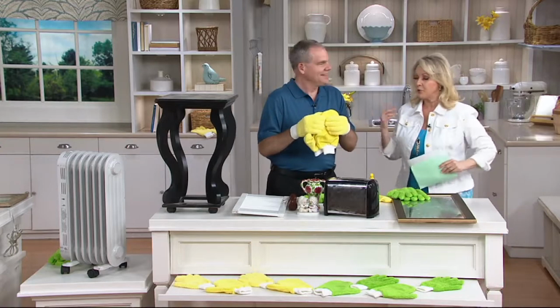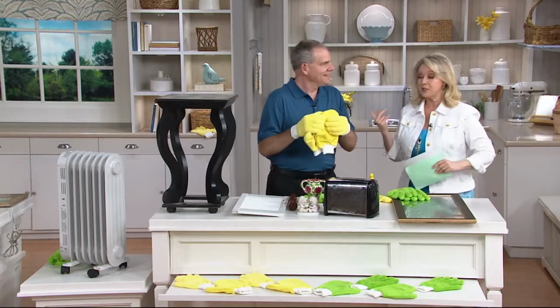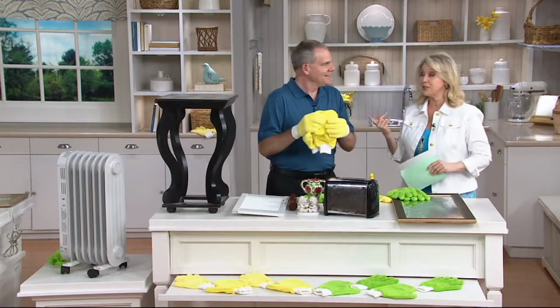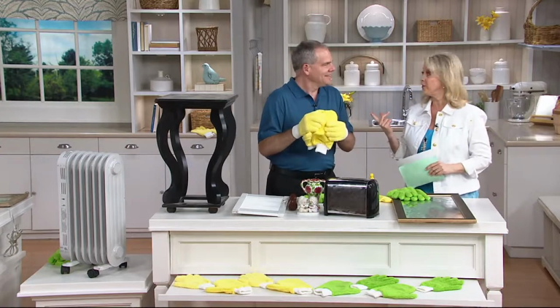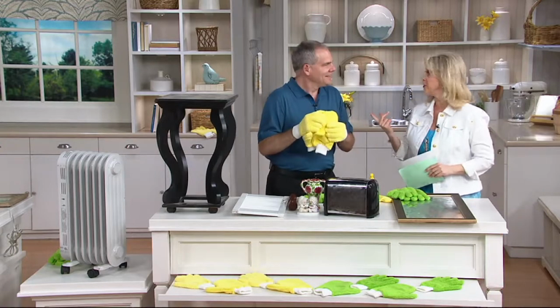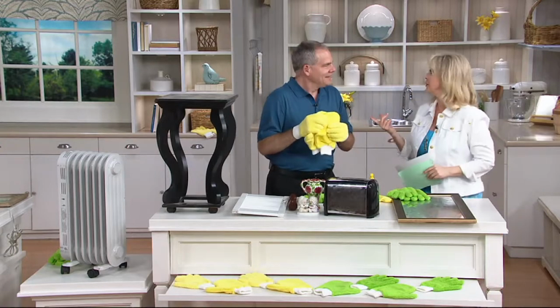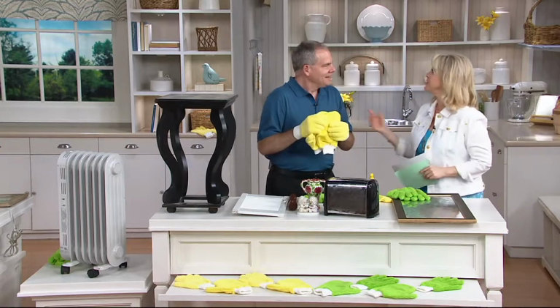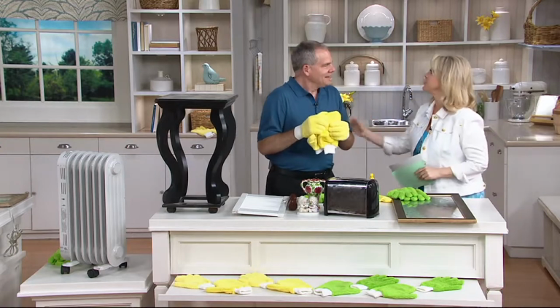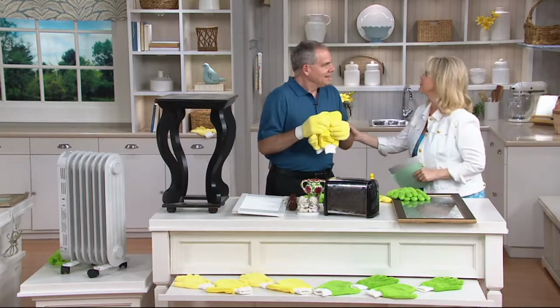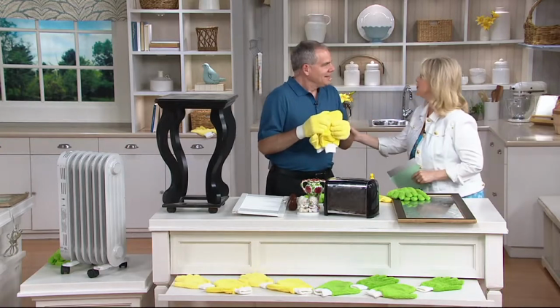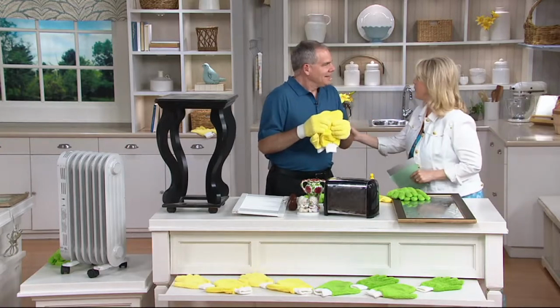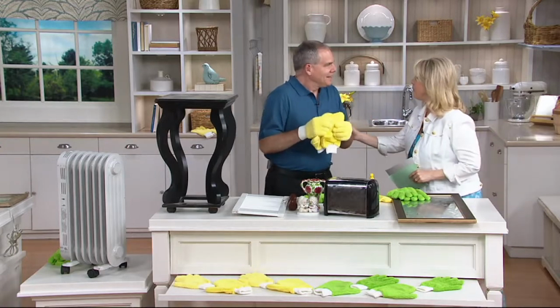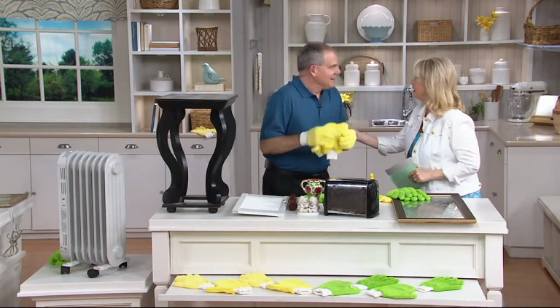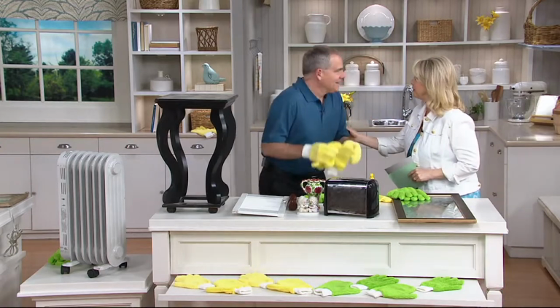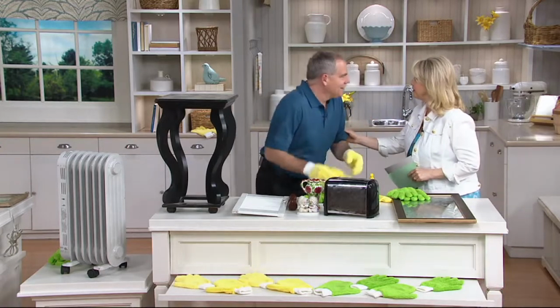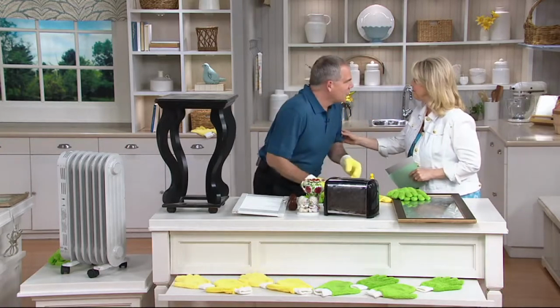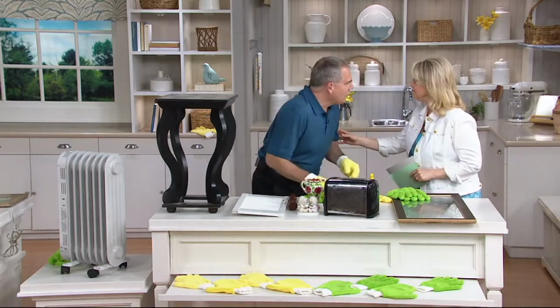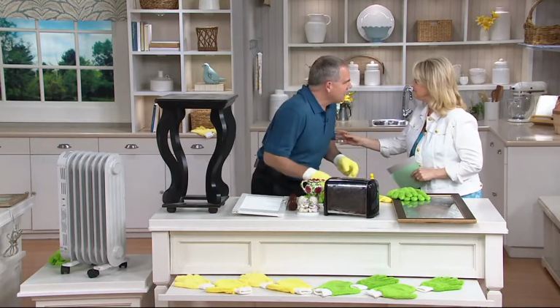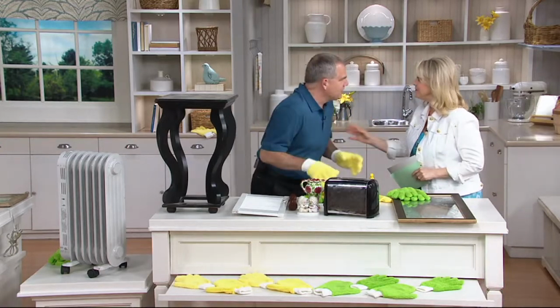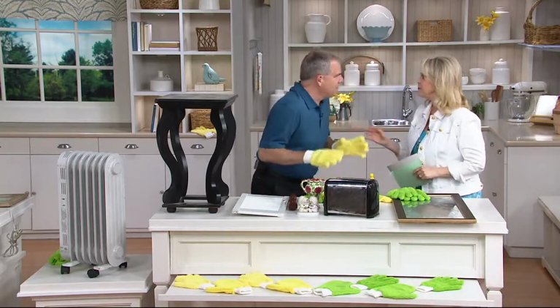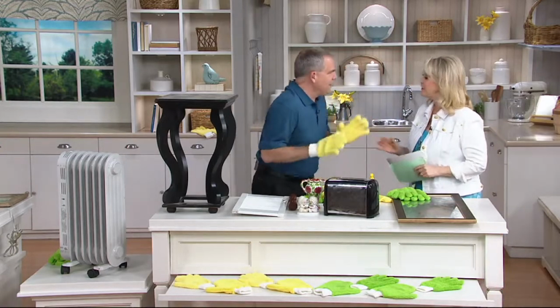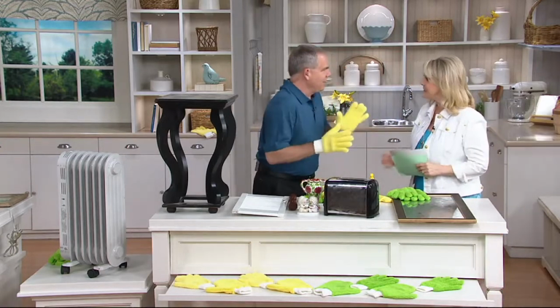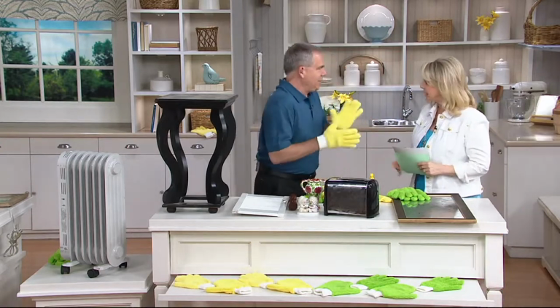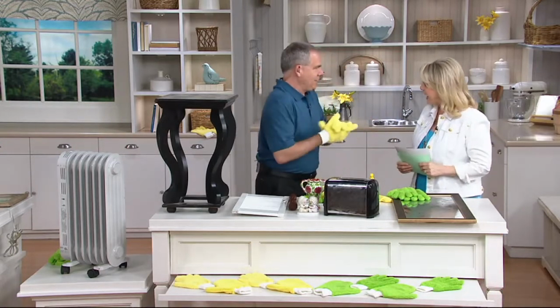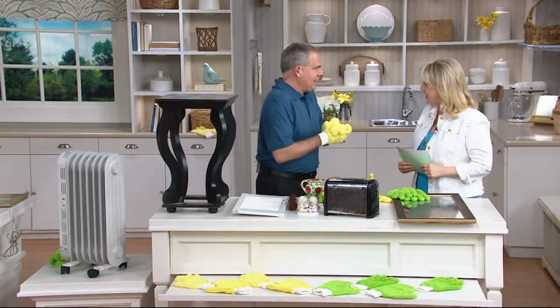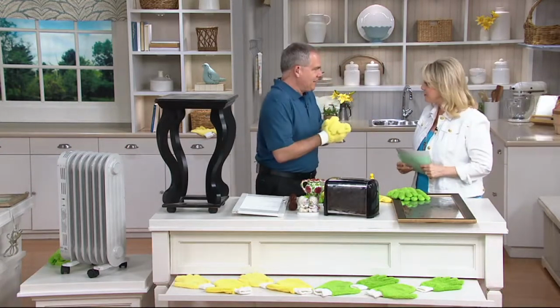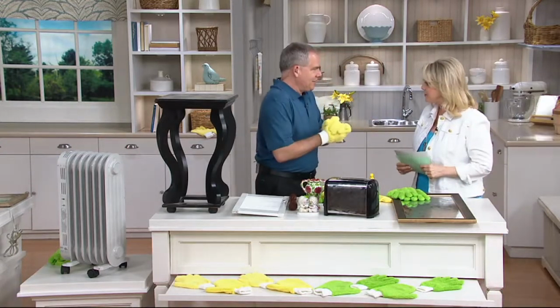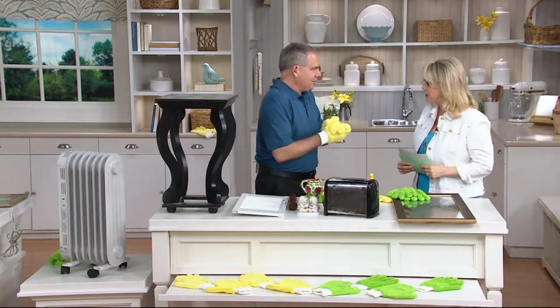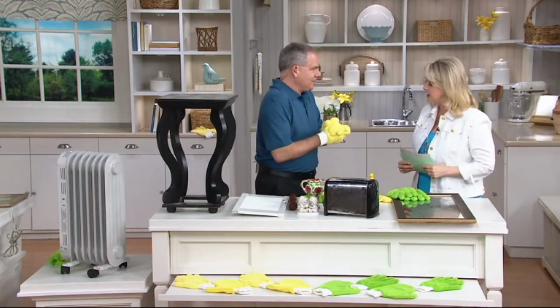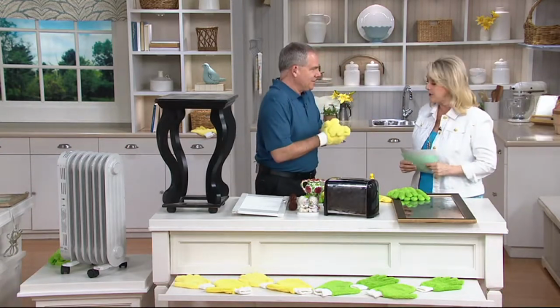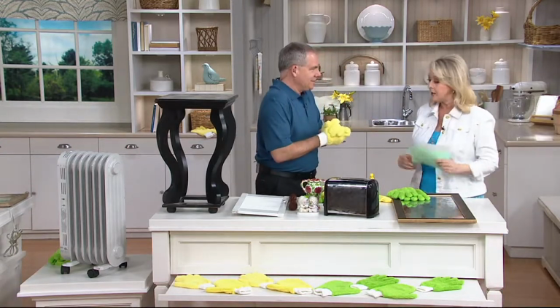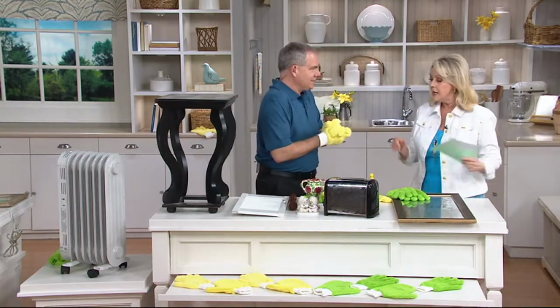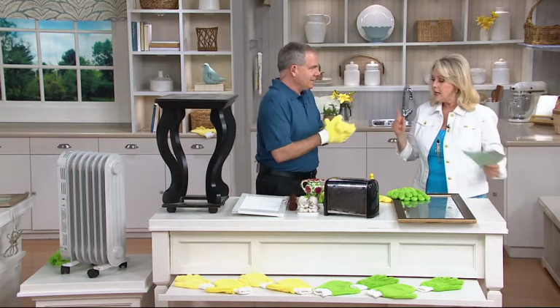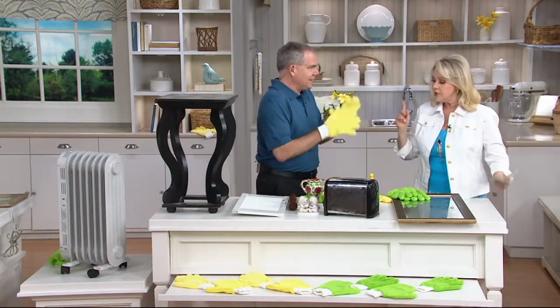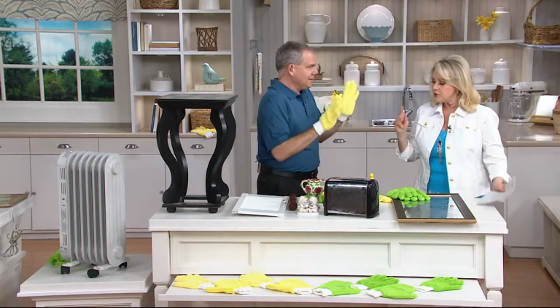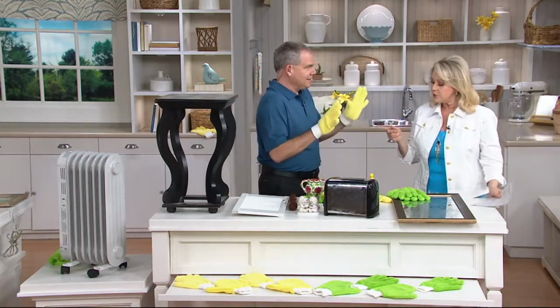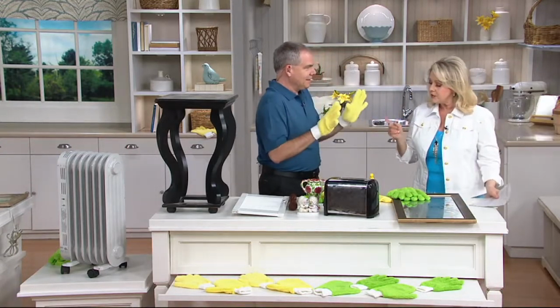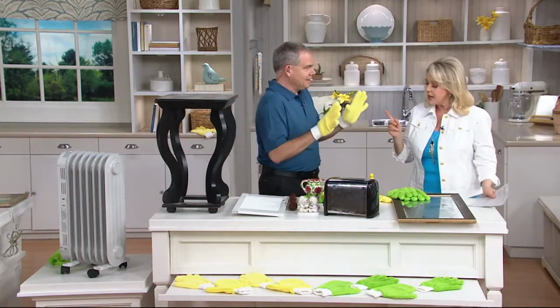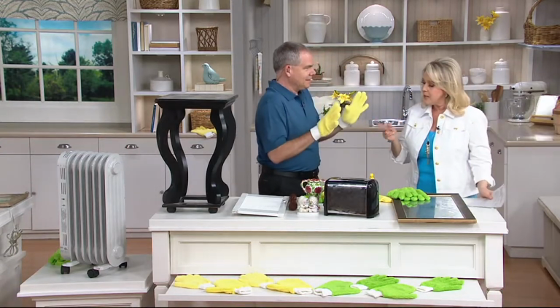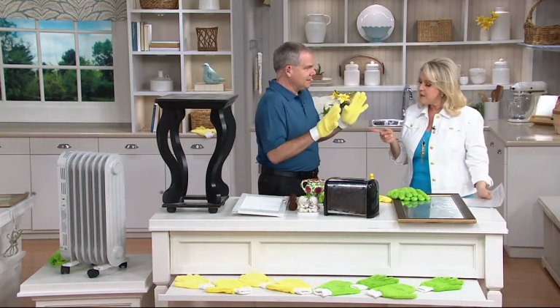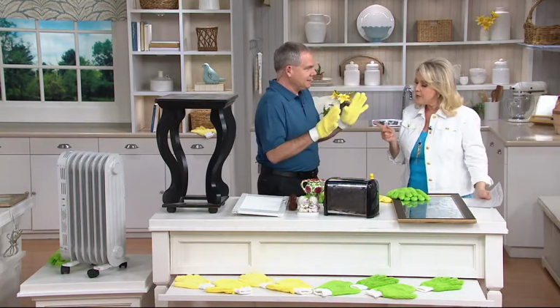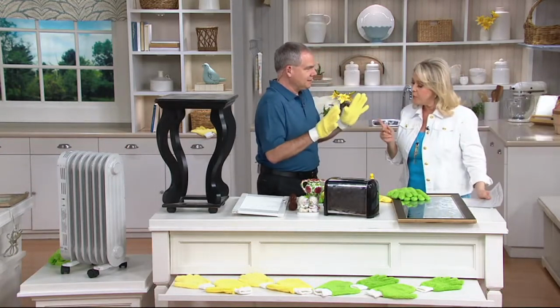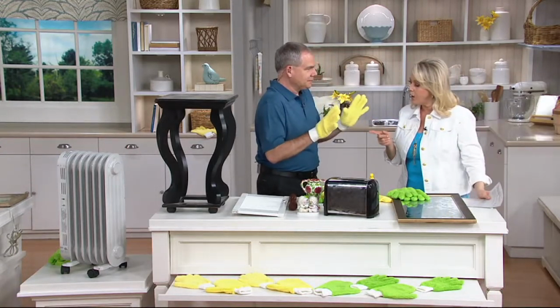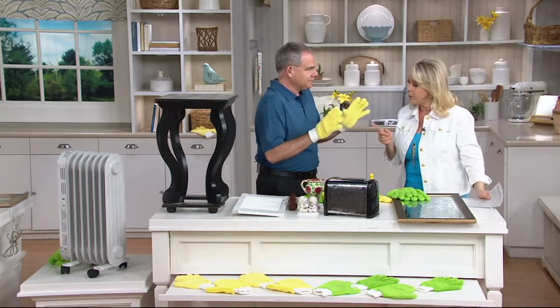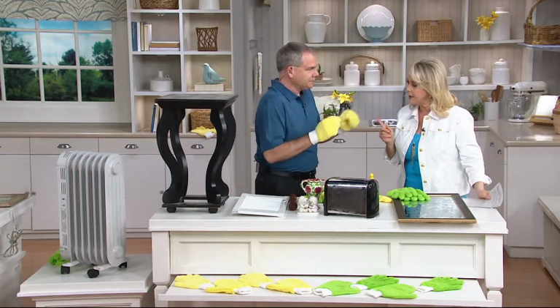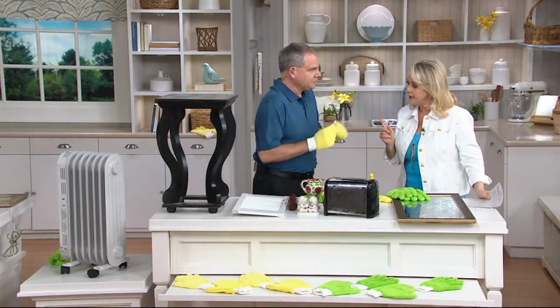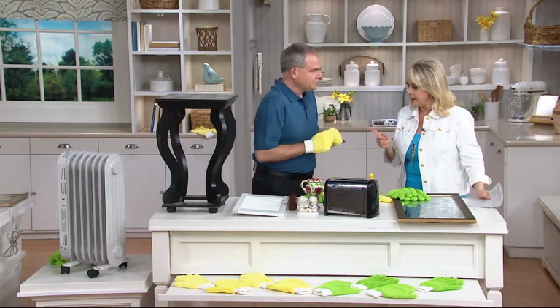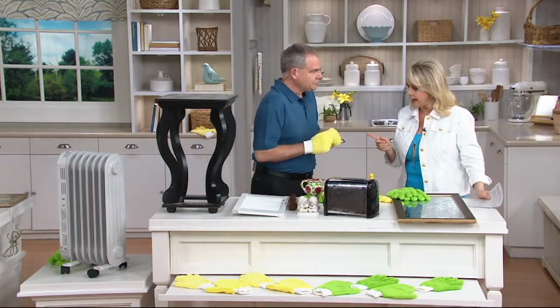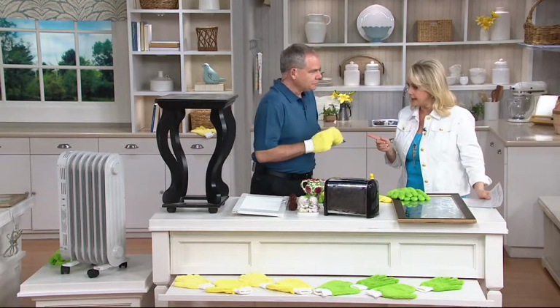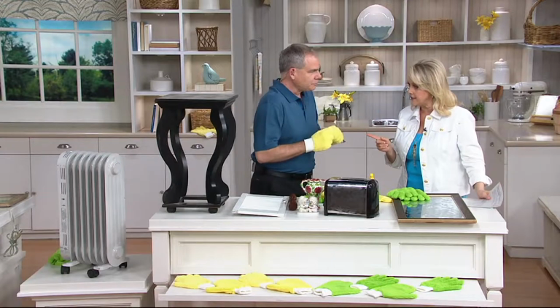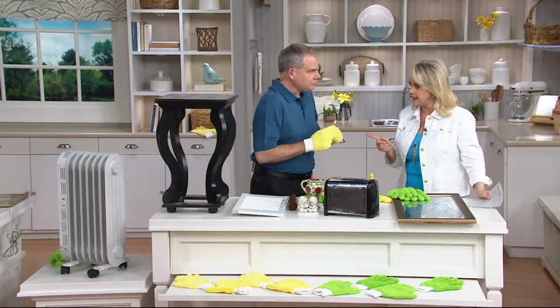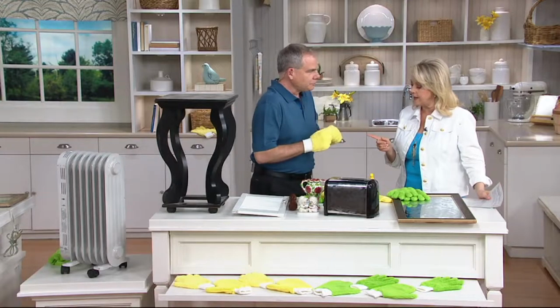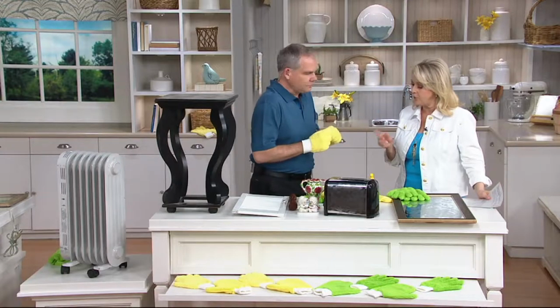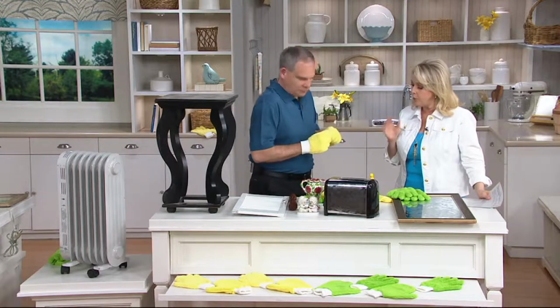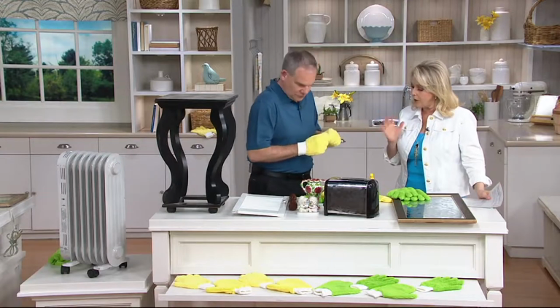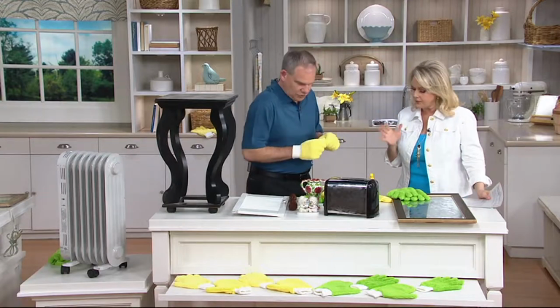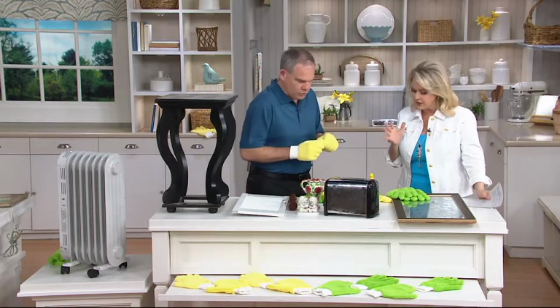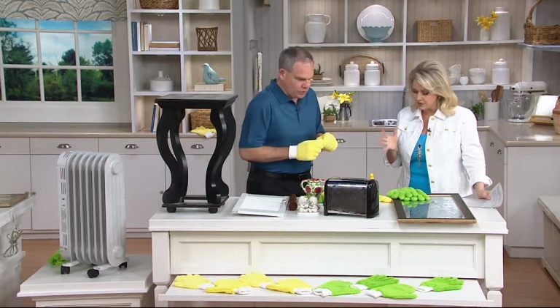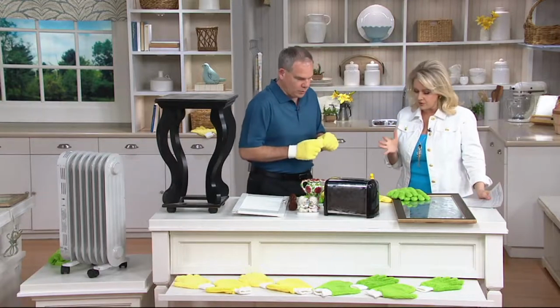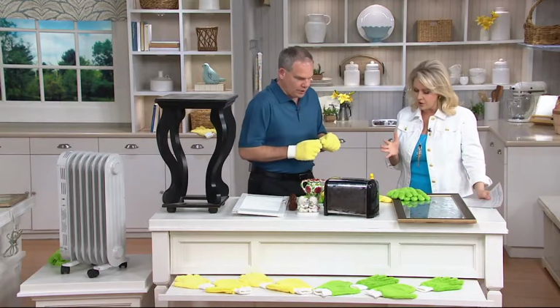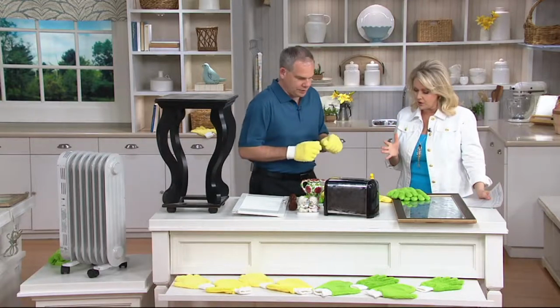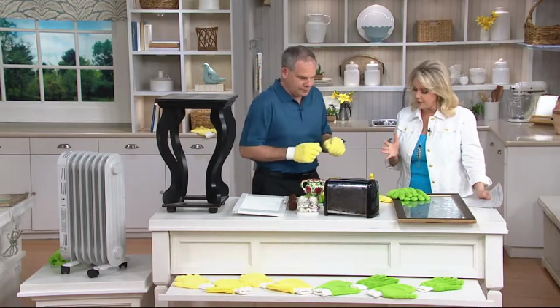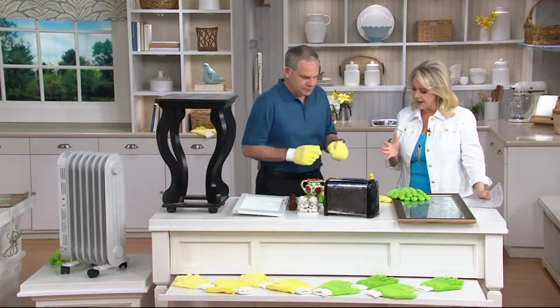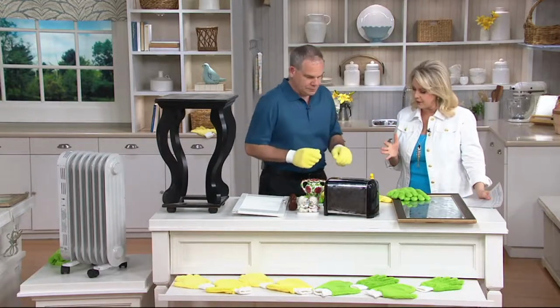So Christopher Joyce, first of all welcome. Great to be here, thank you. So tell me what we get and what these are all about.